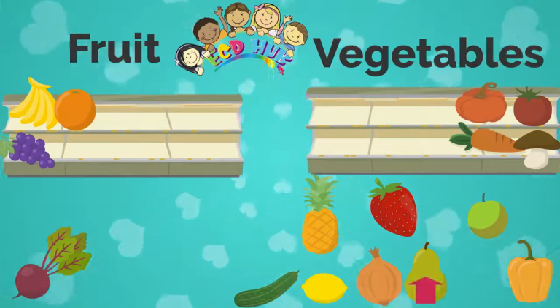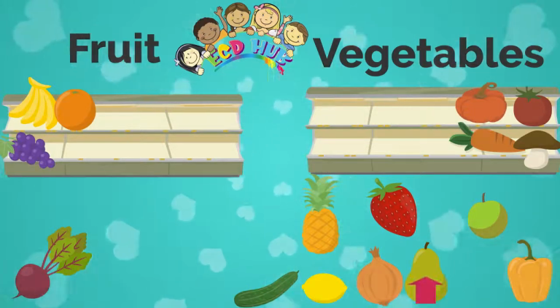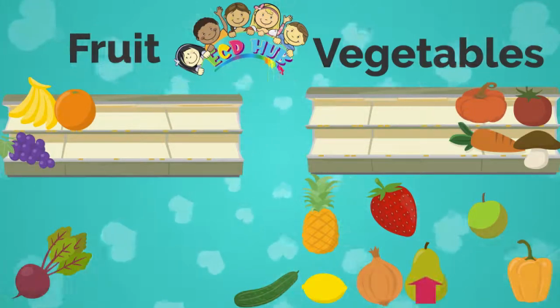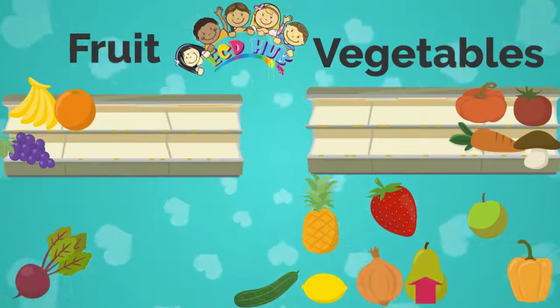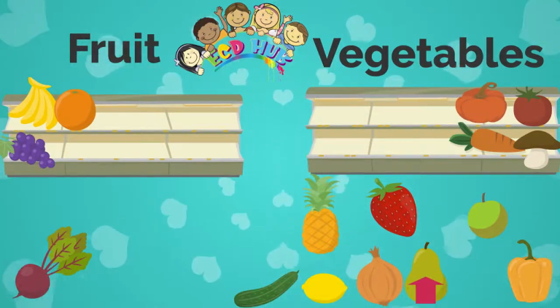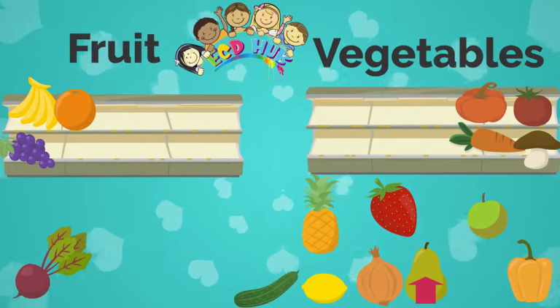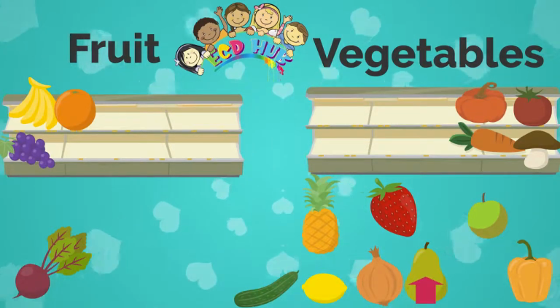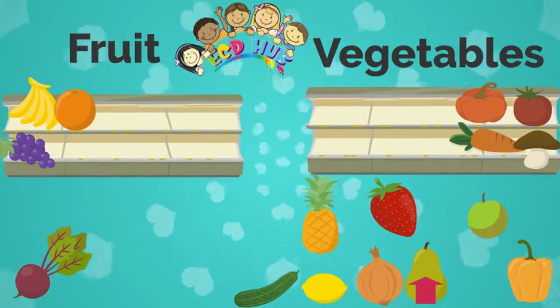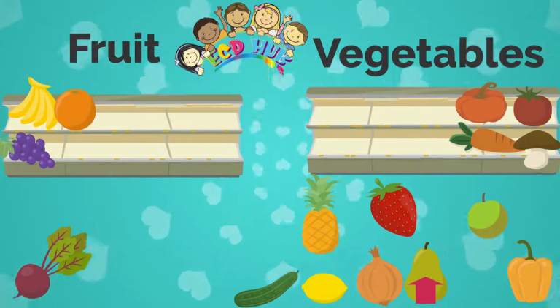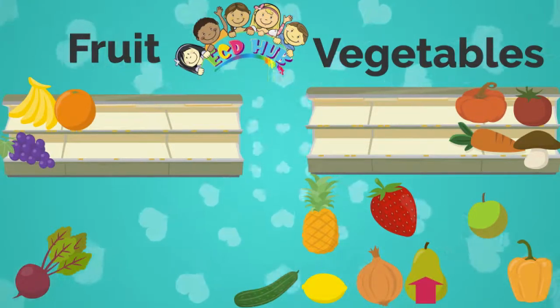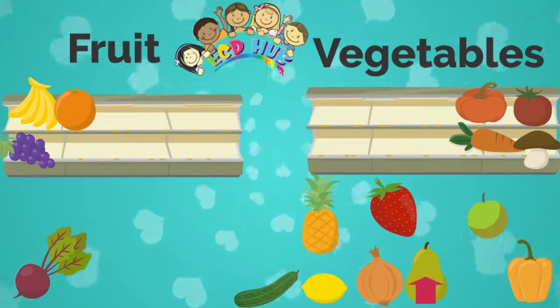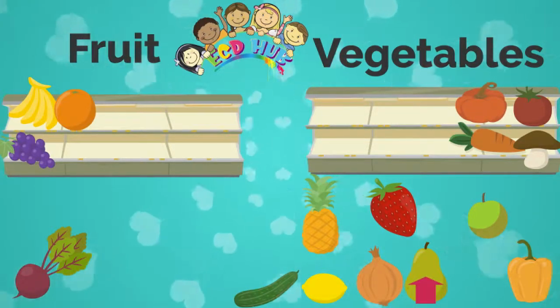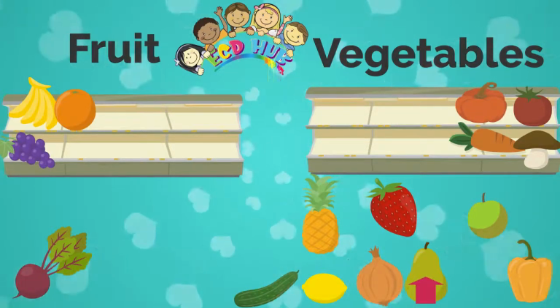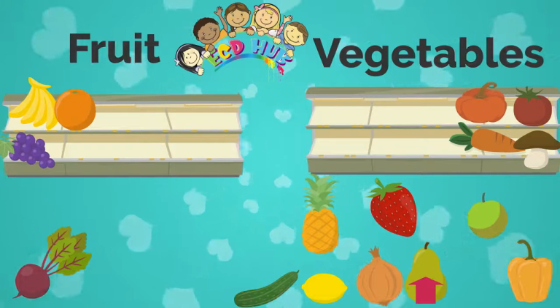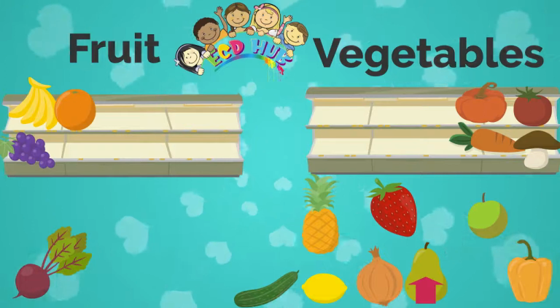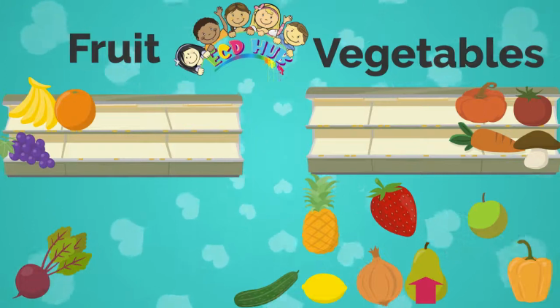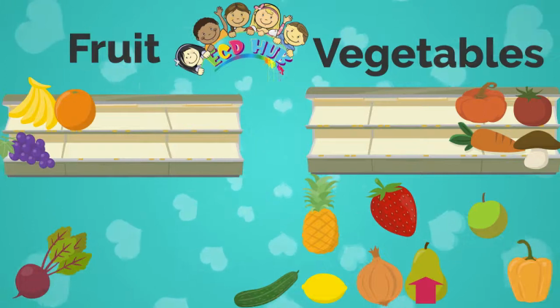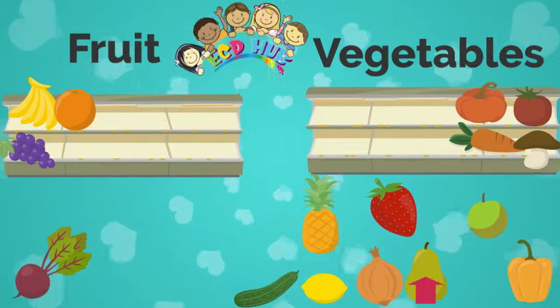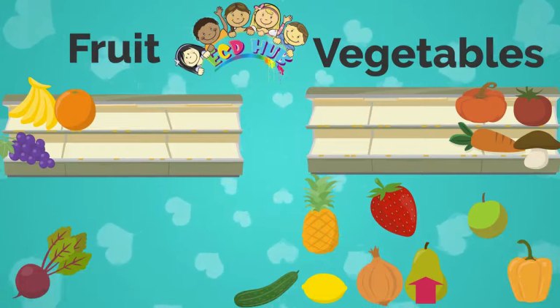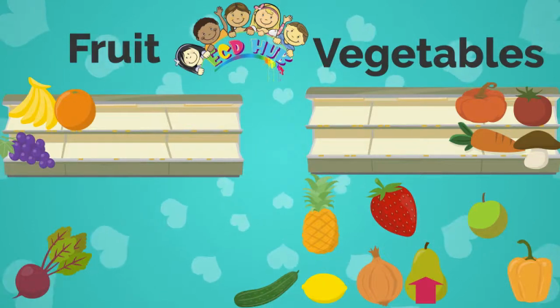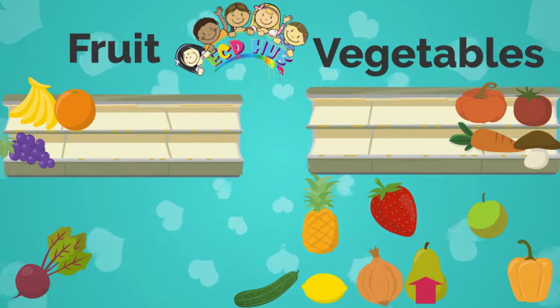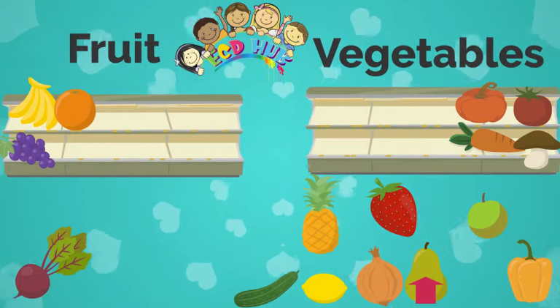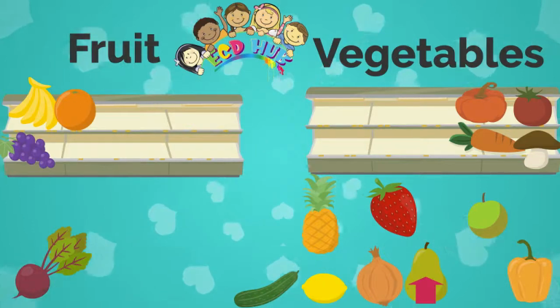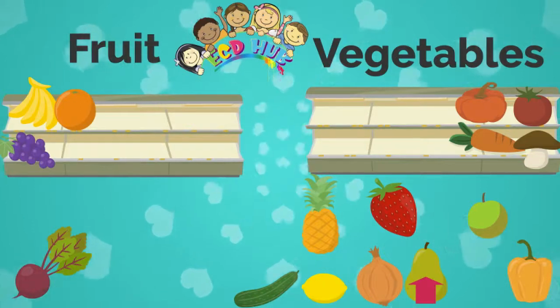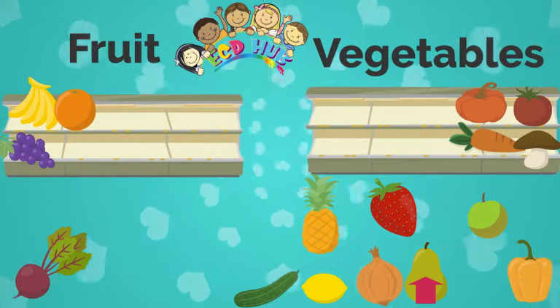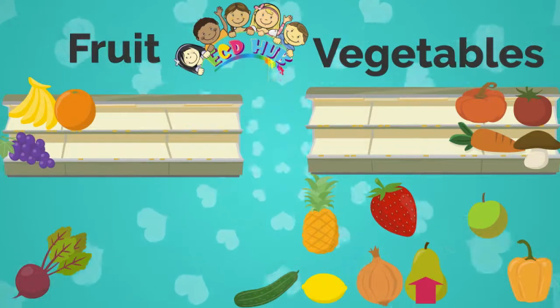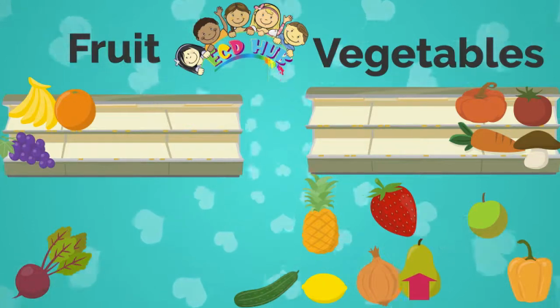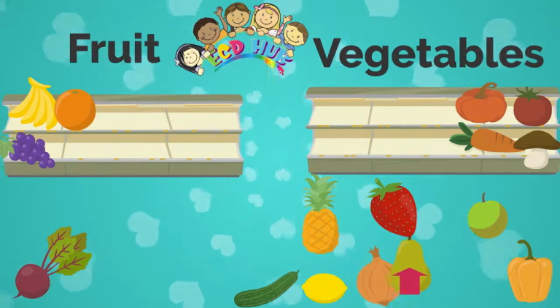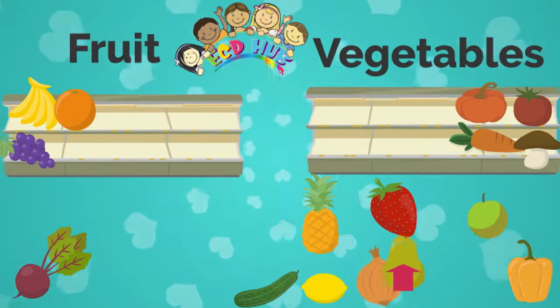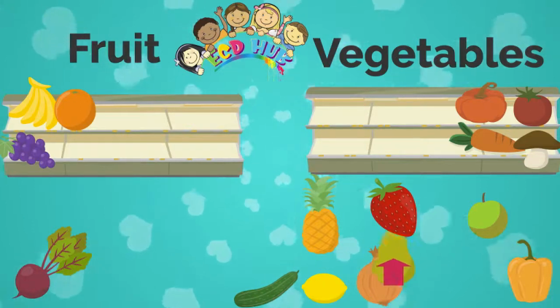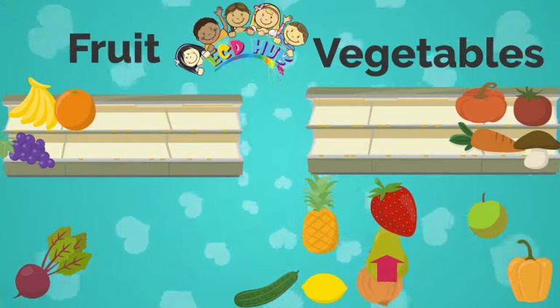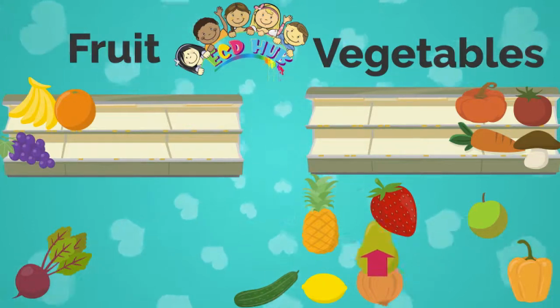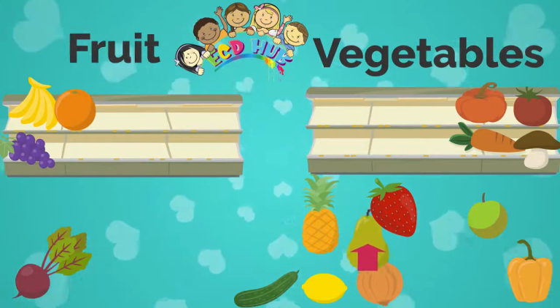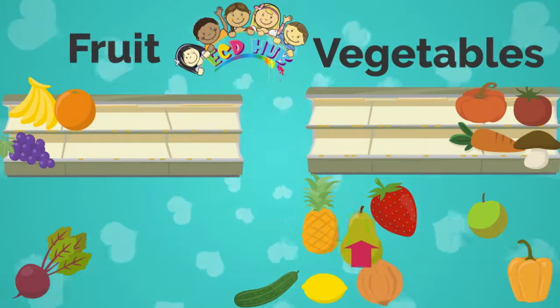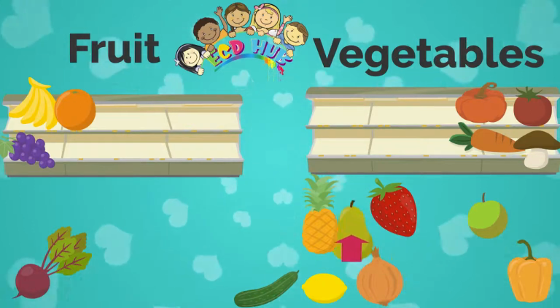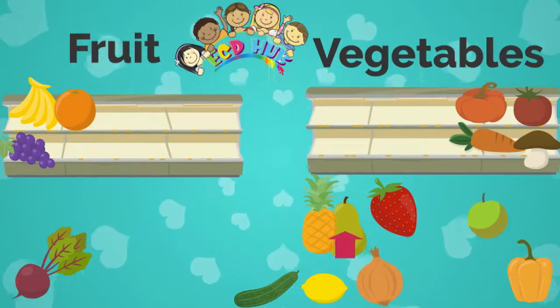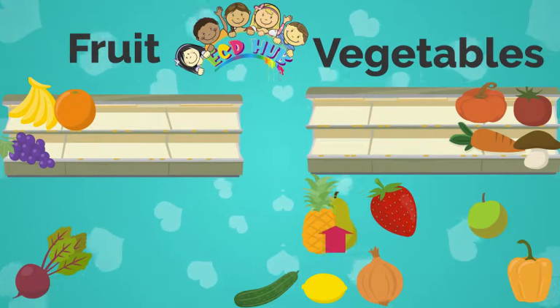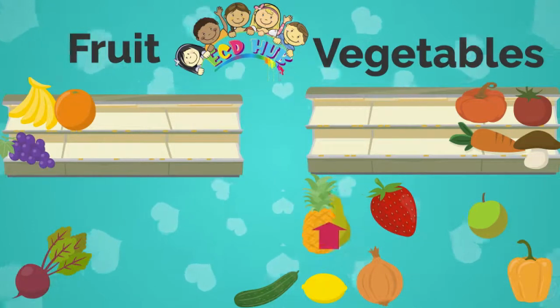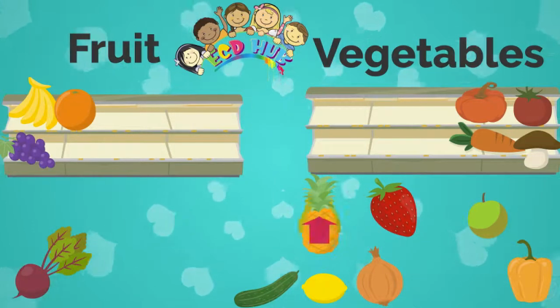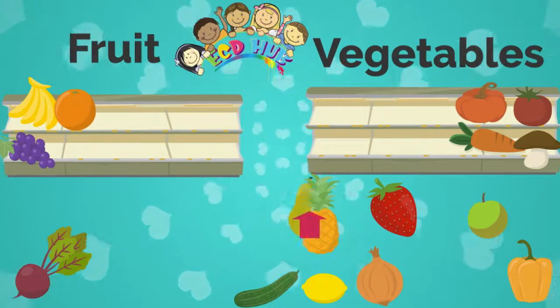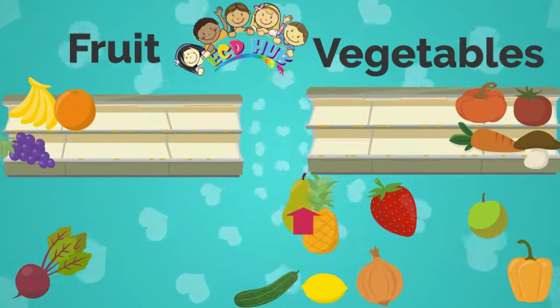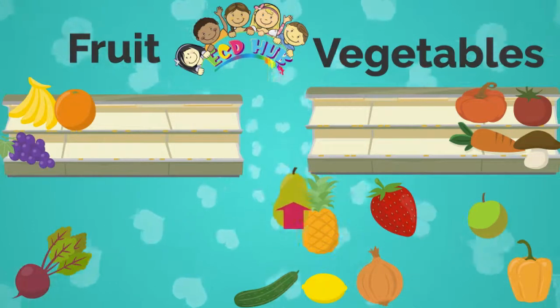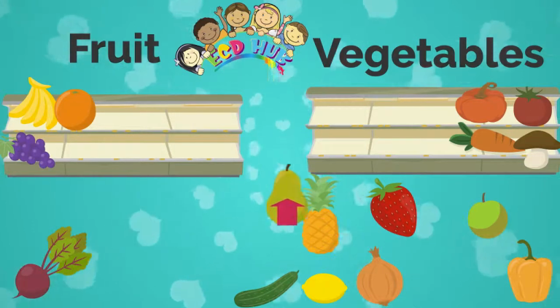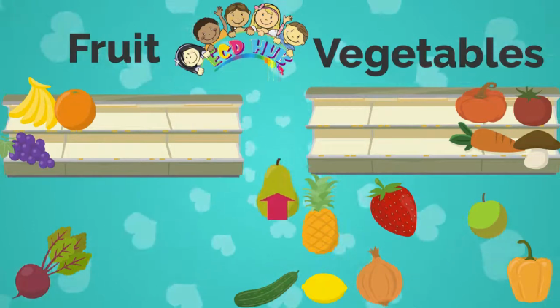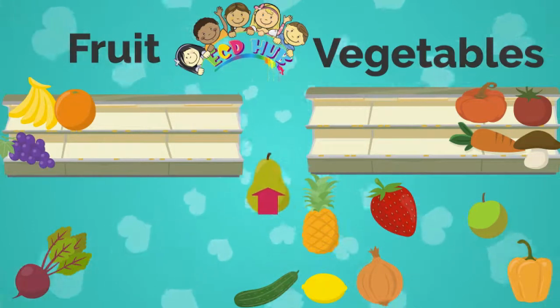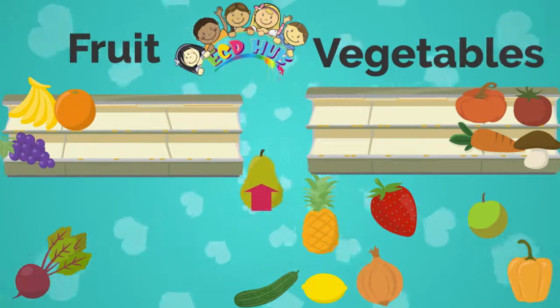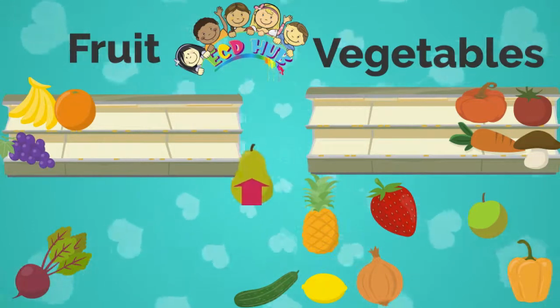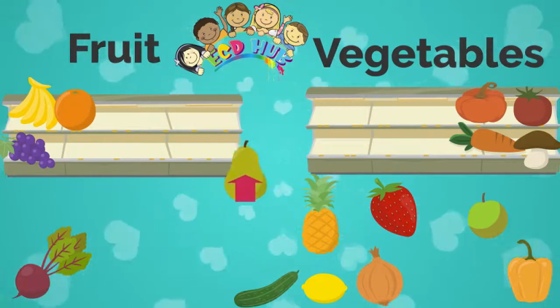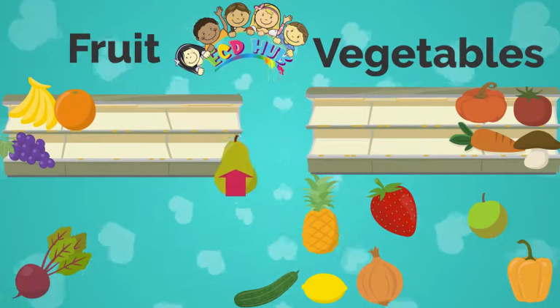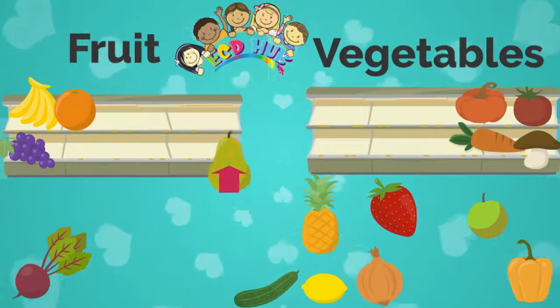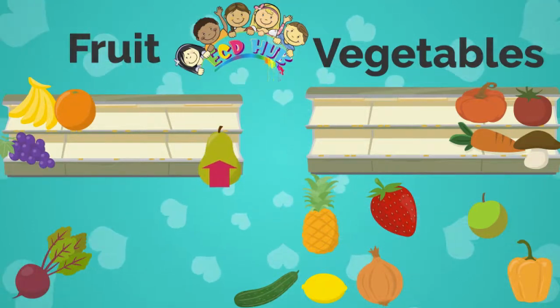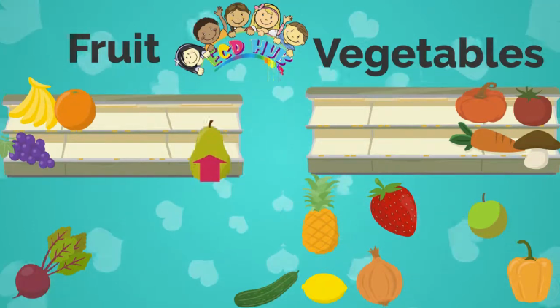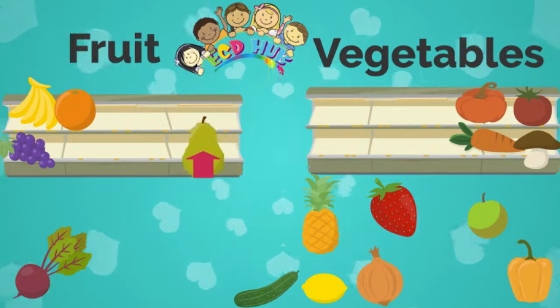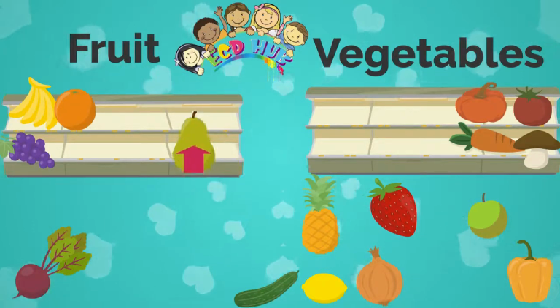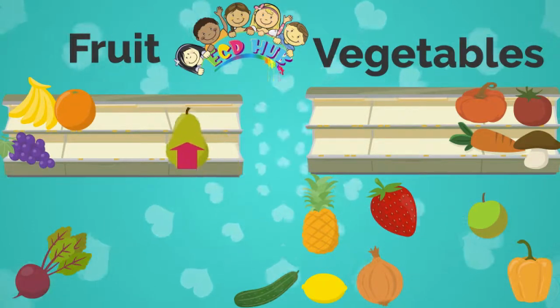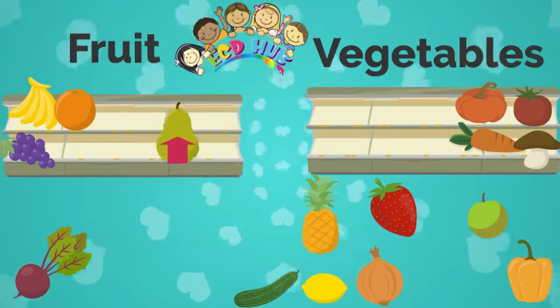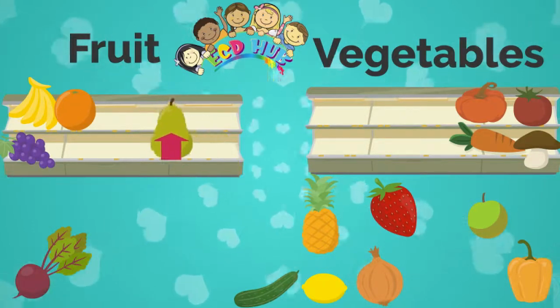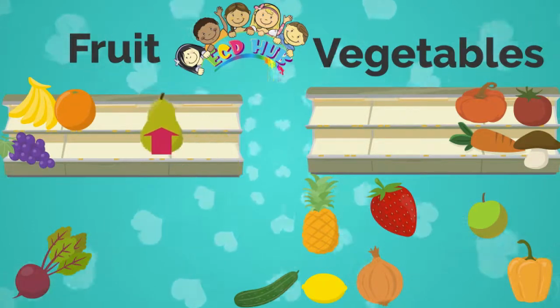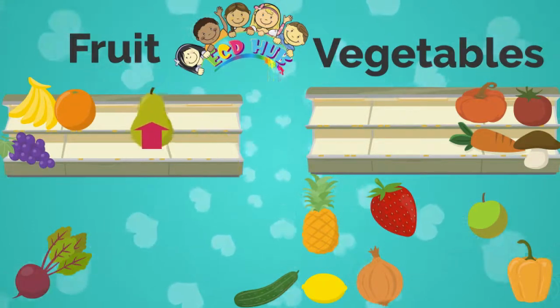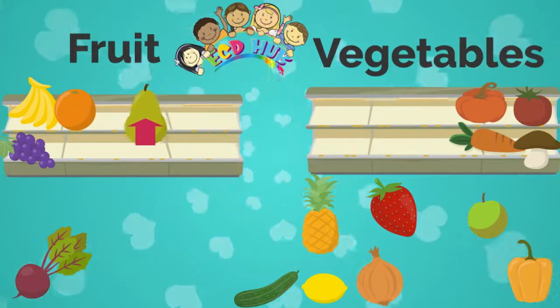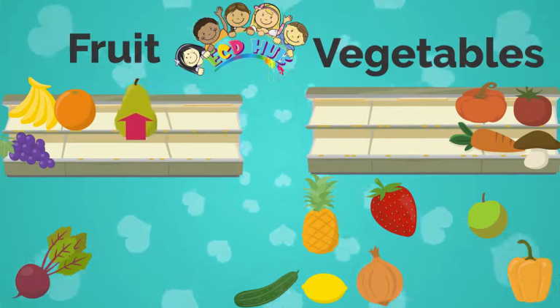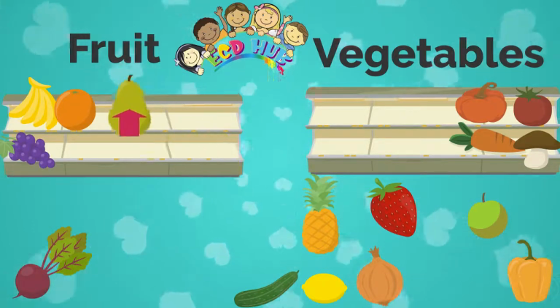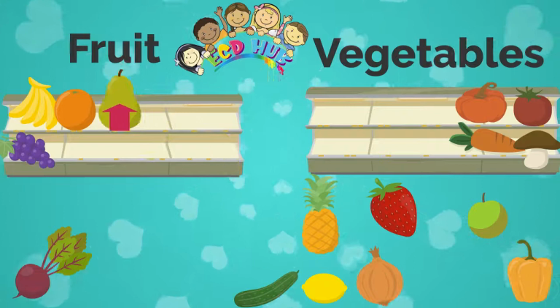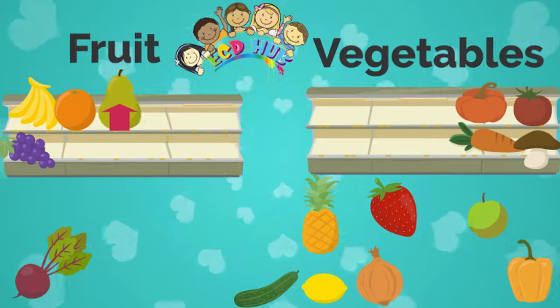What is this? You're right, it is a pear. Pear is a fruit.